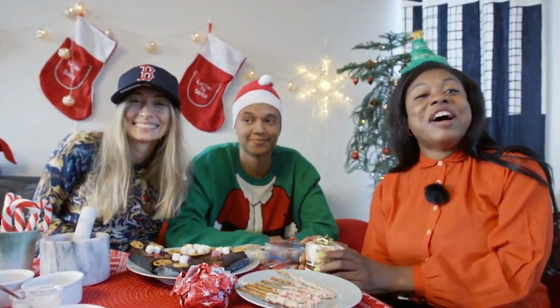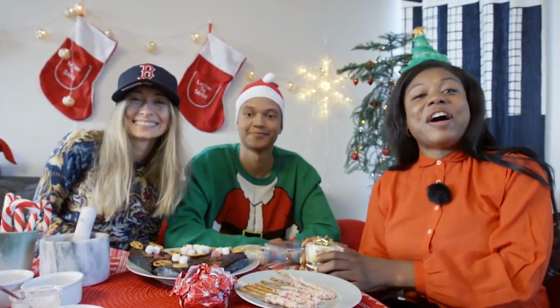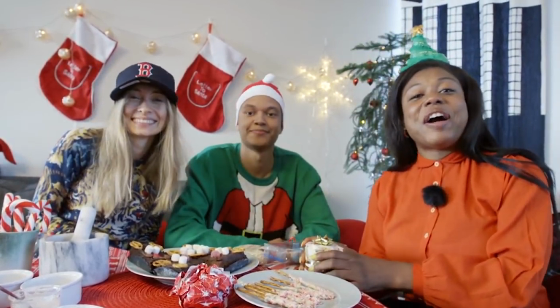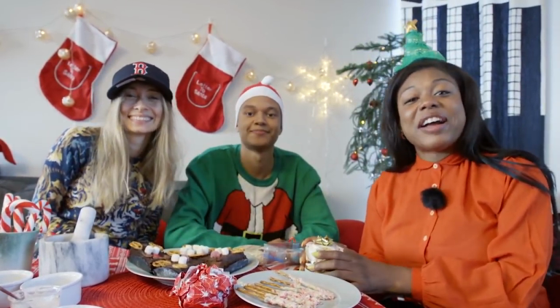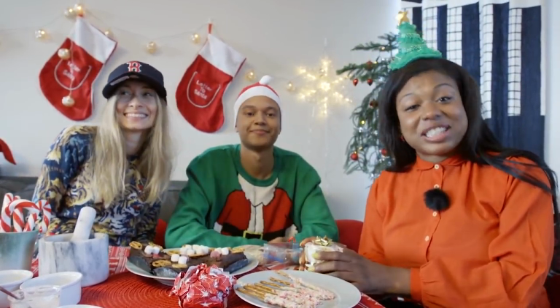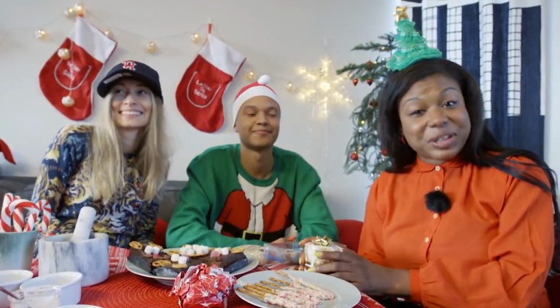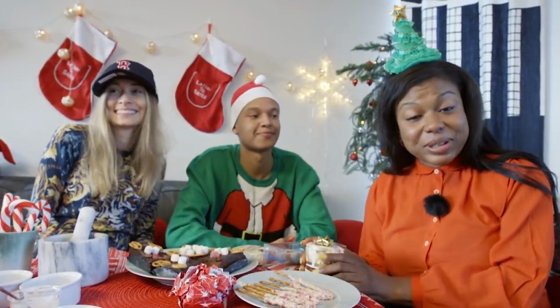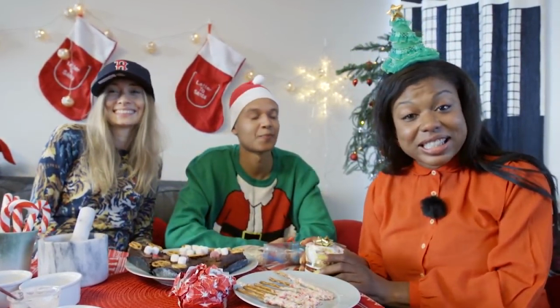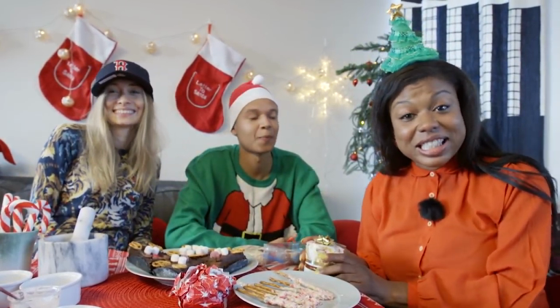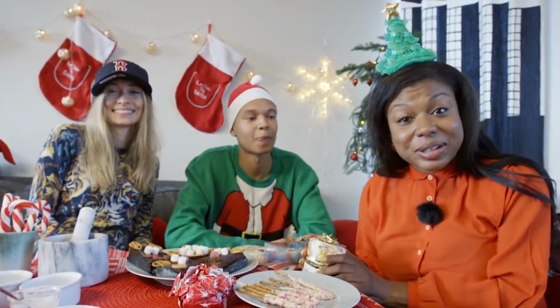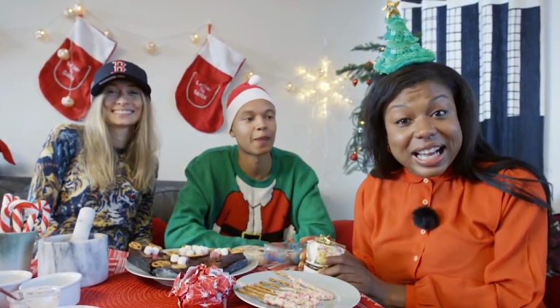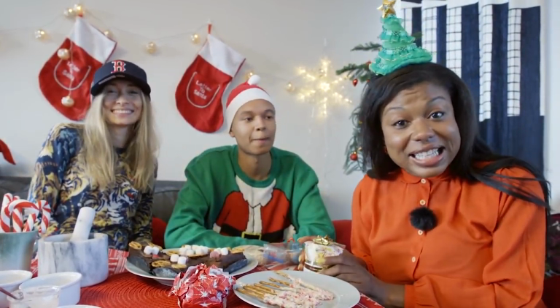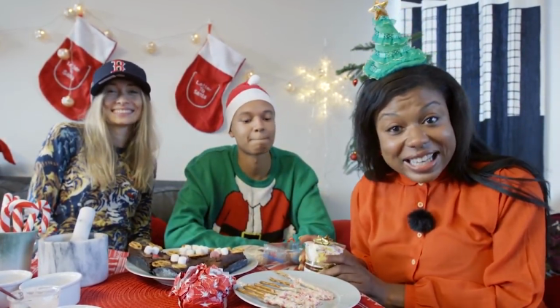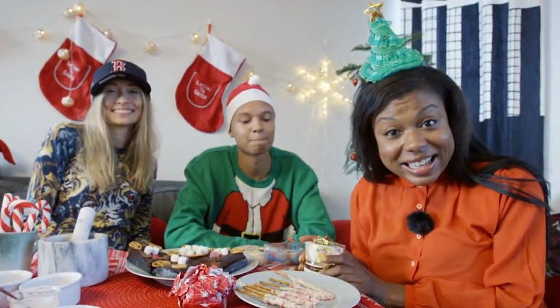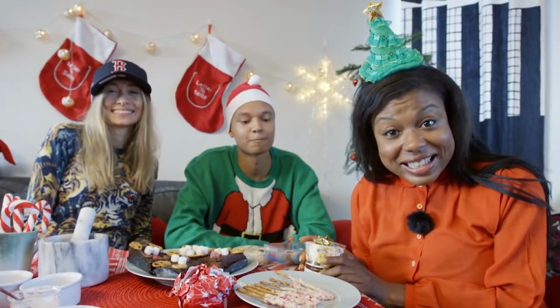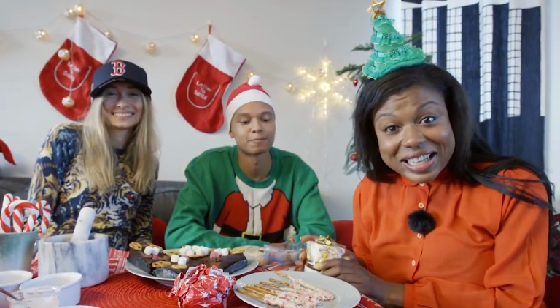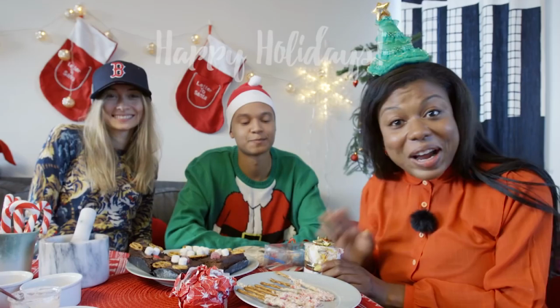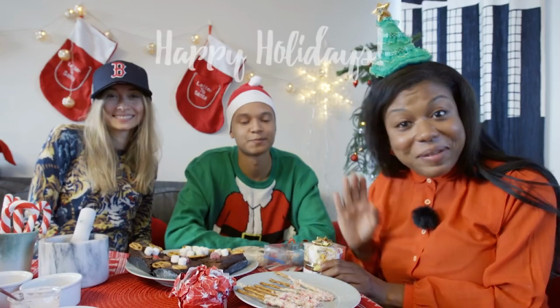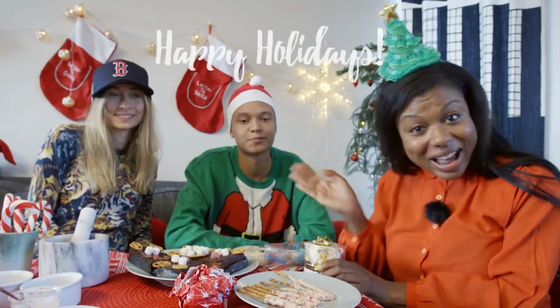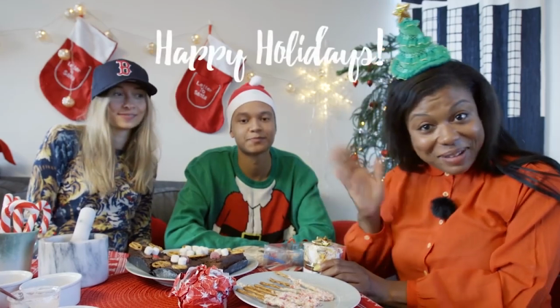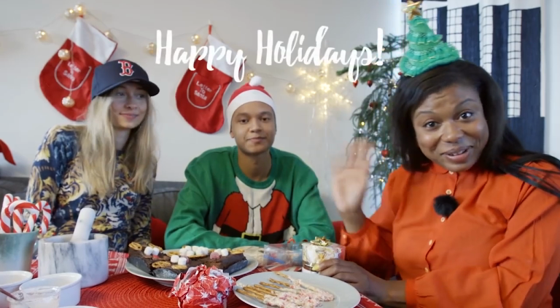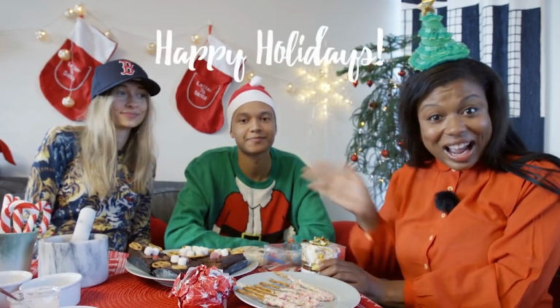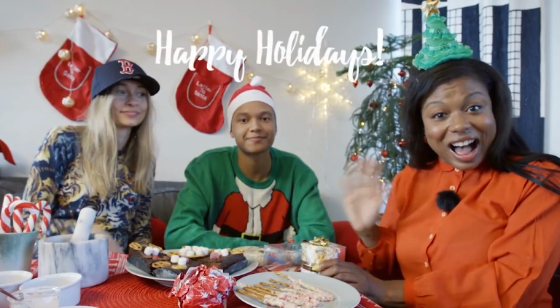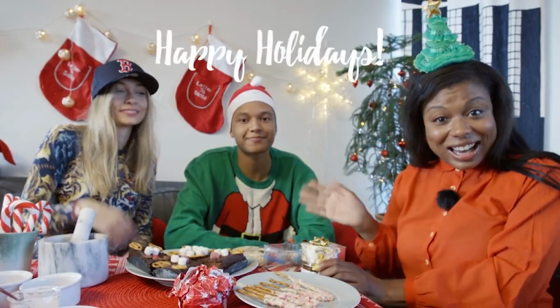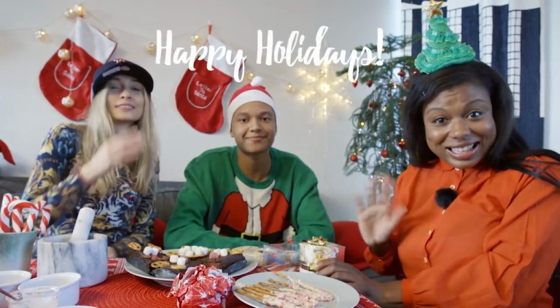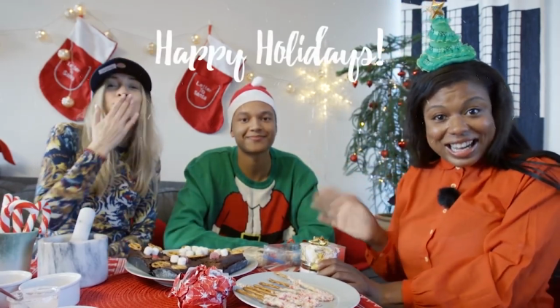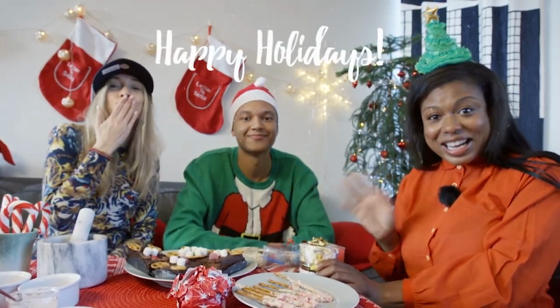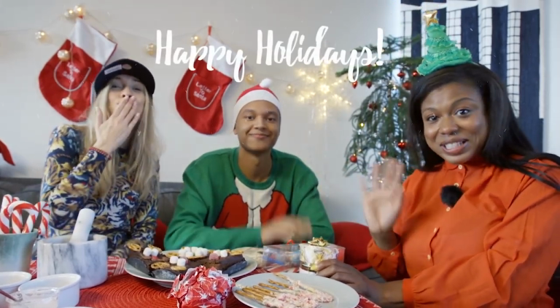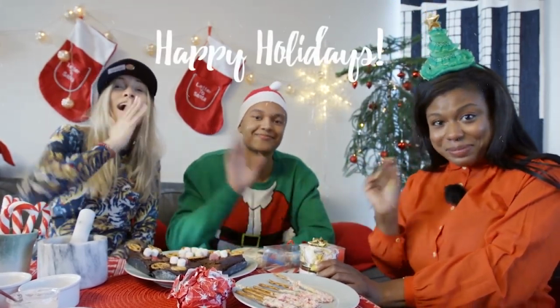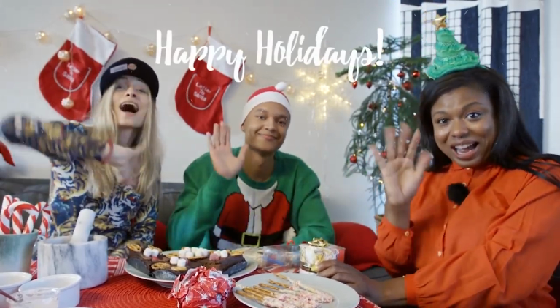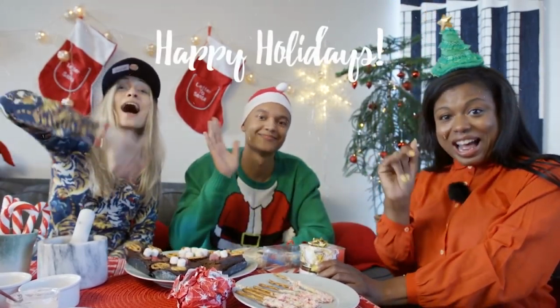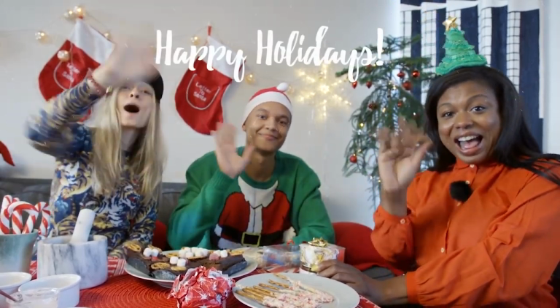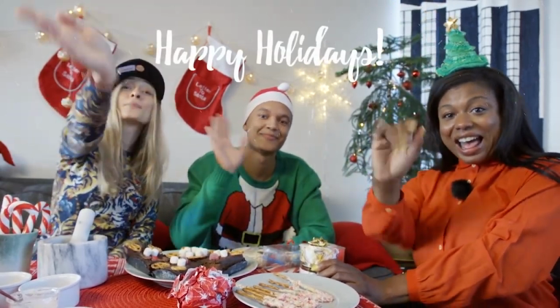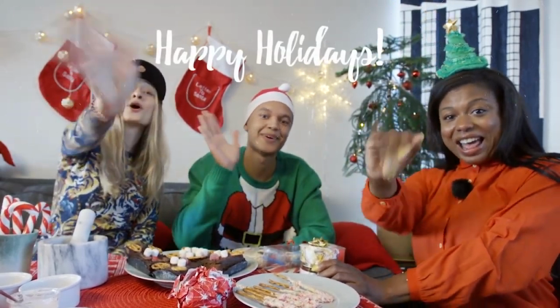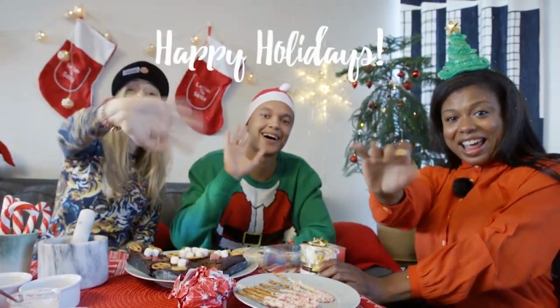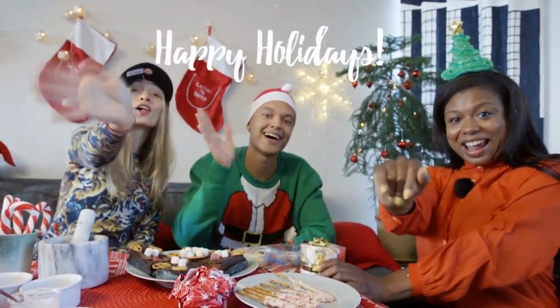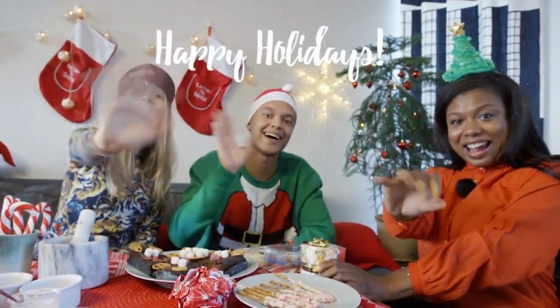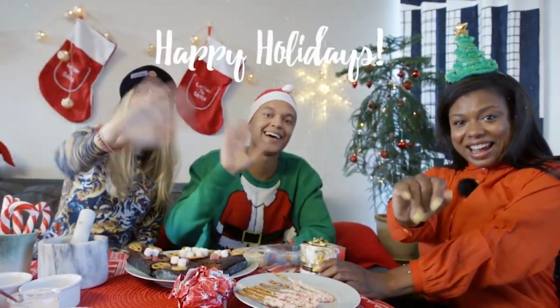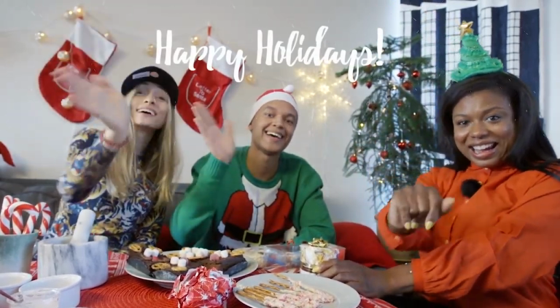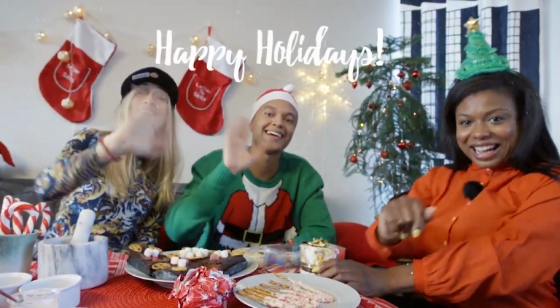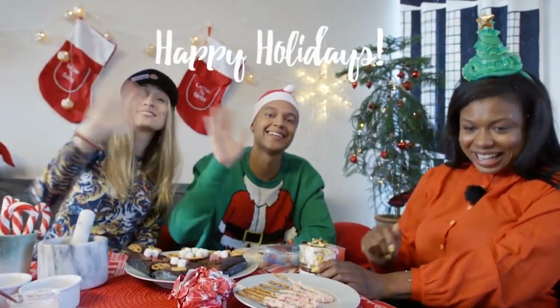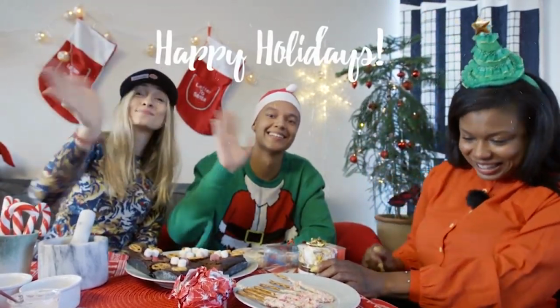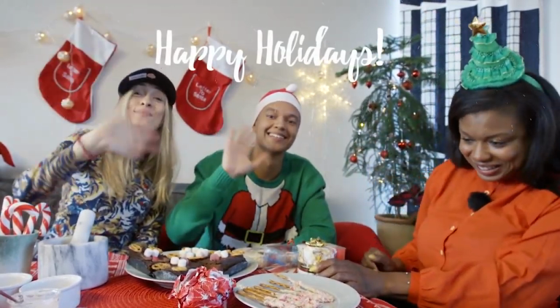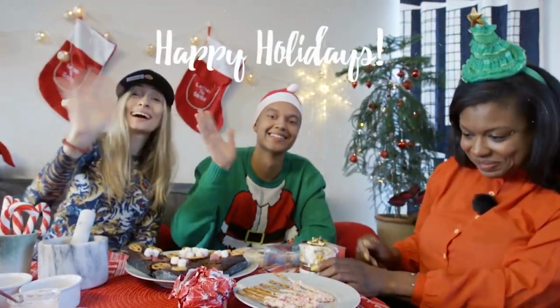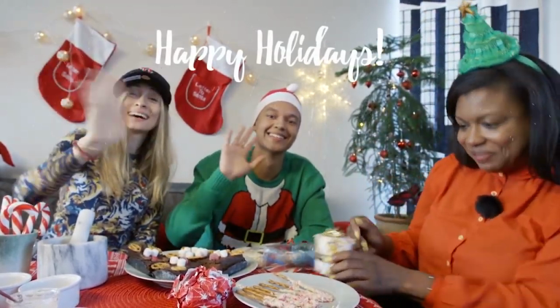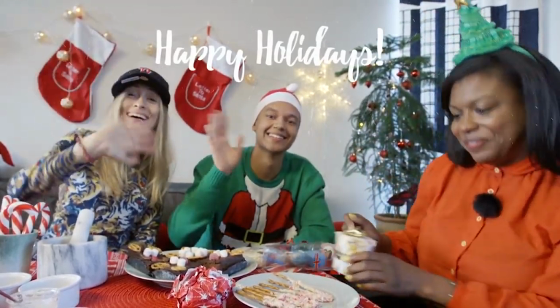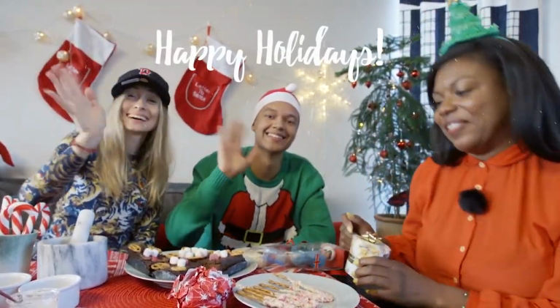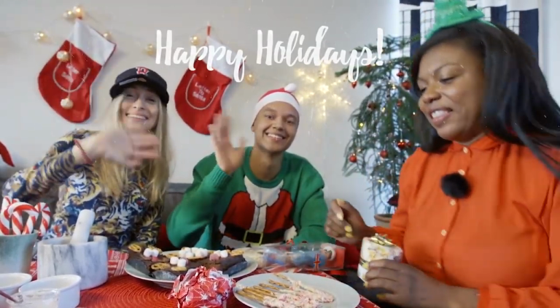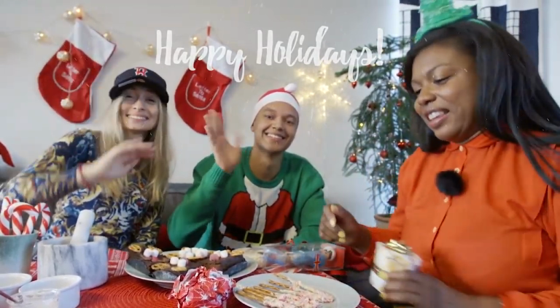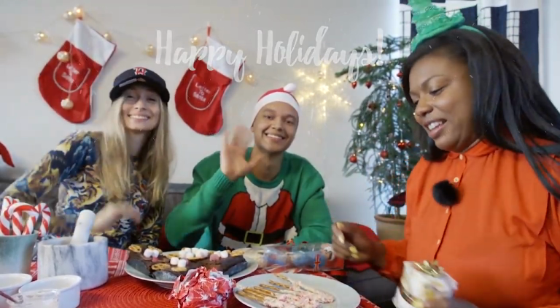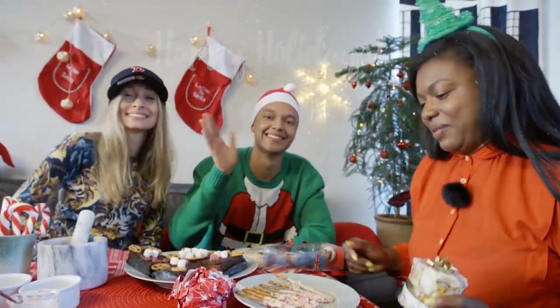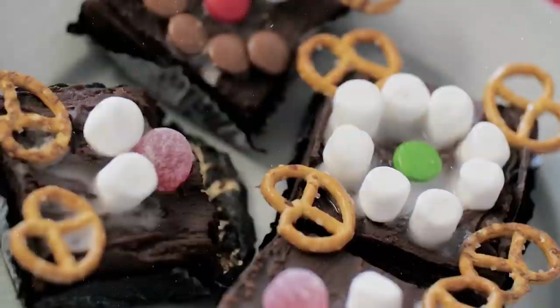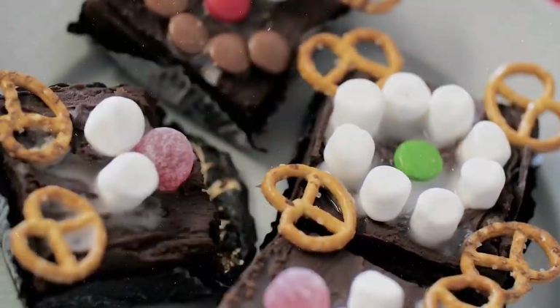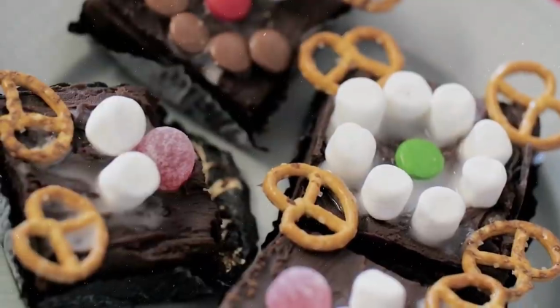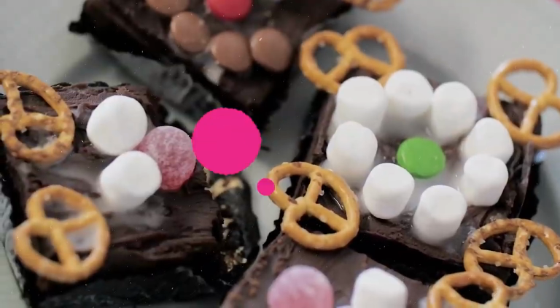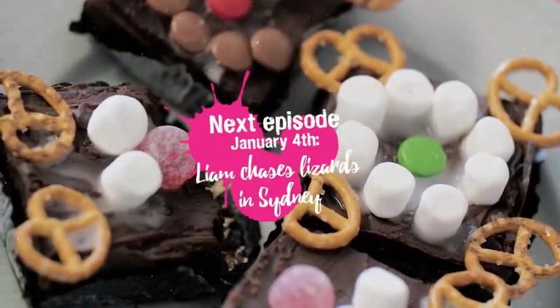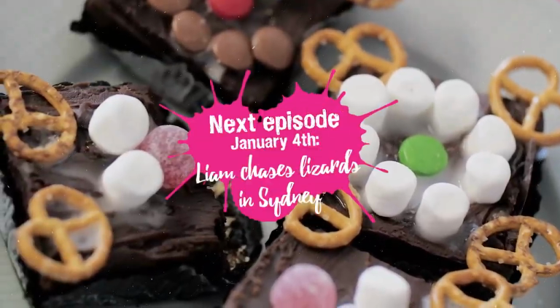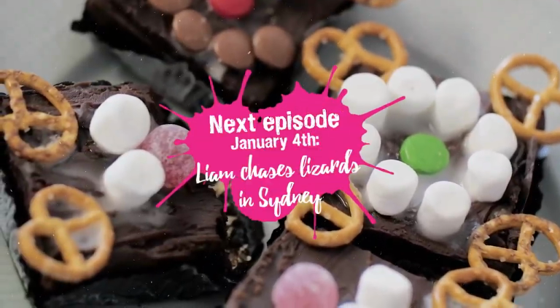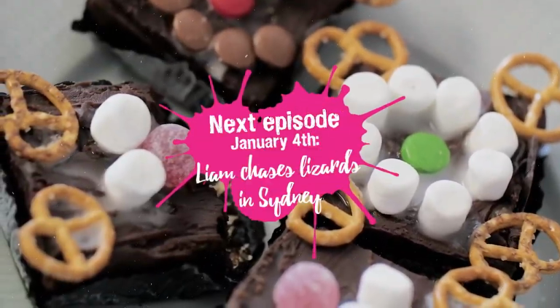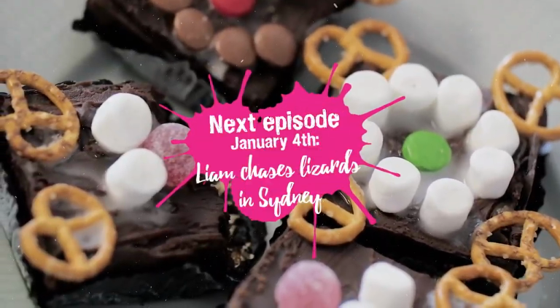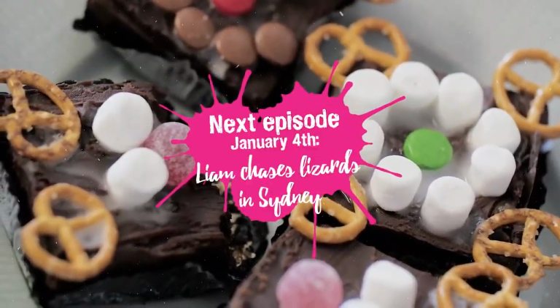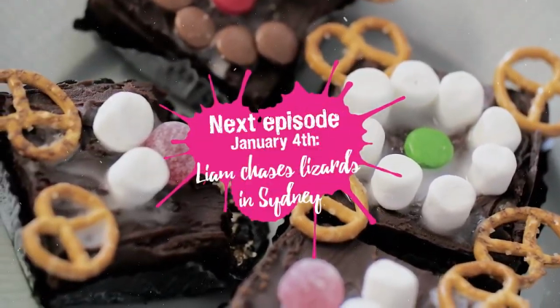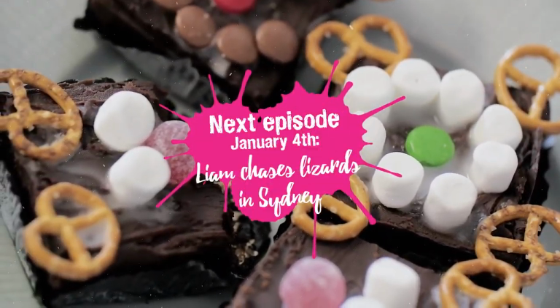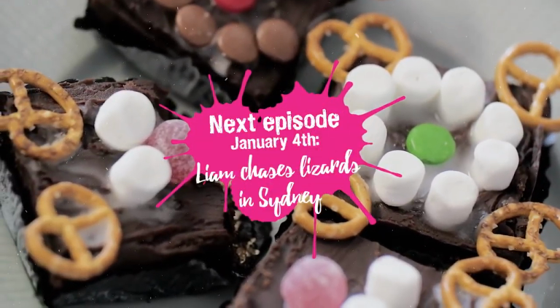Alright, so we'll see you guys next time. Happy holidays. Bye! I'm going to try one of these guys.